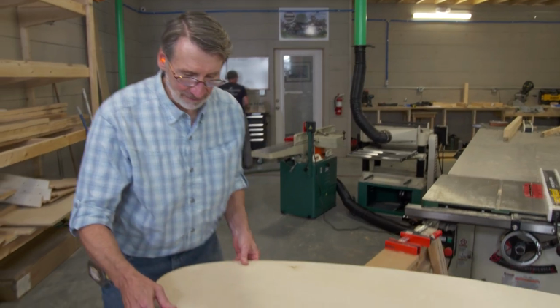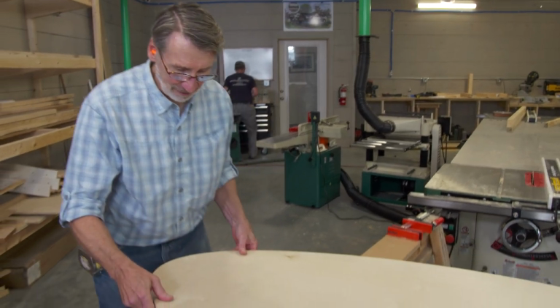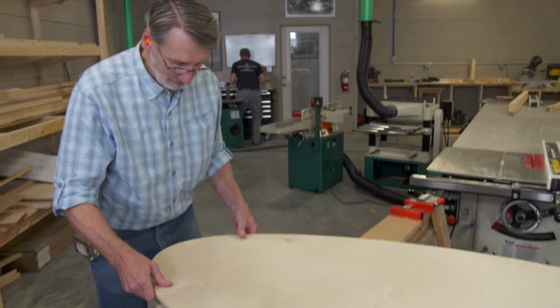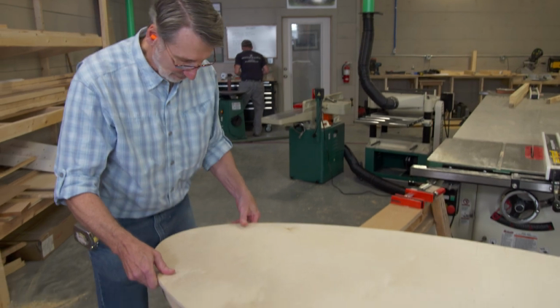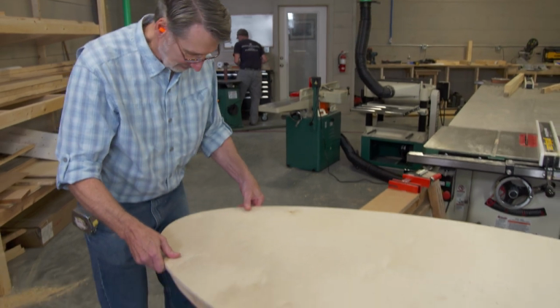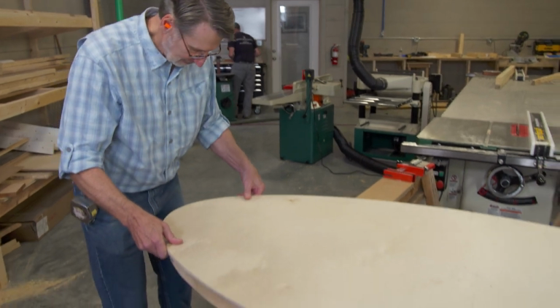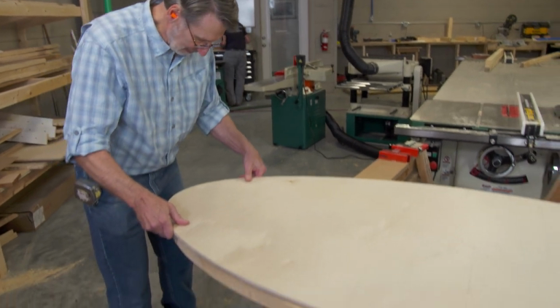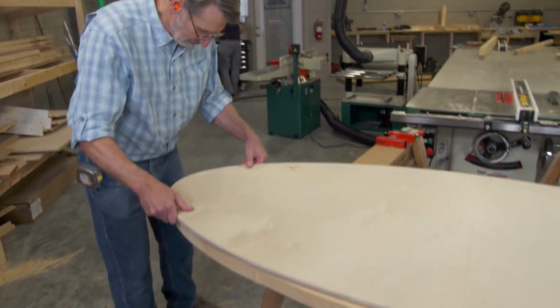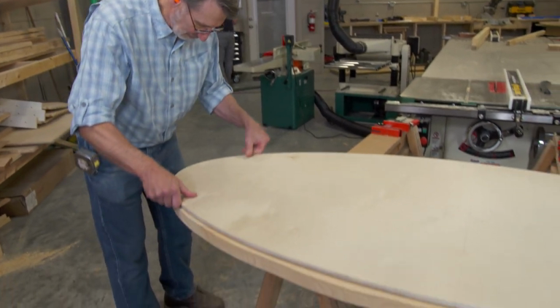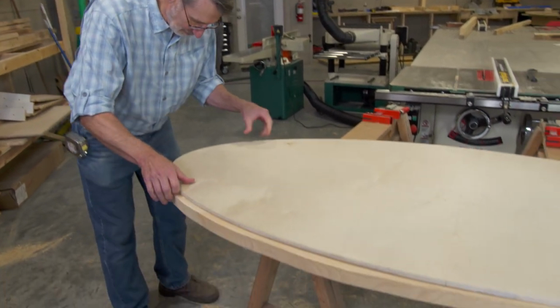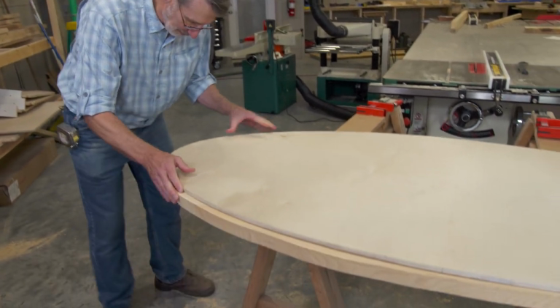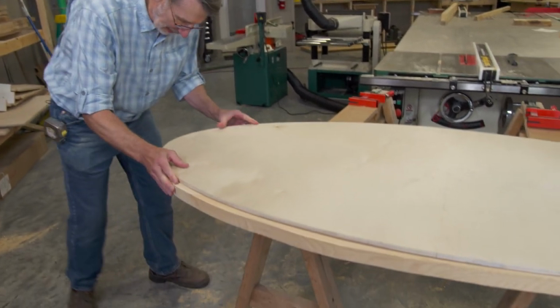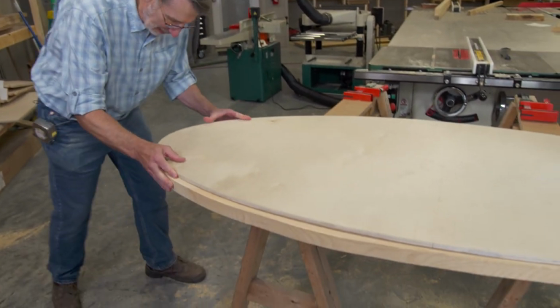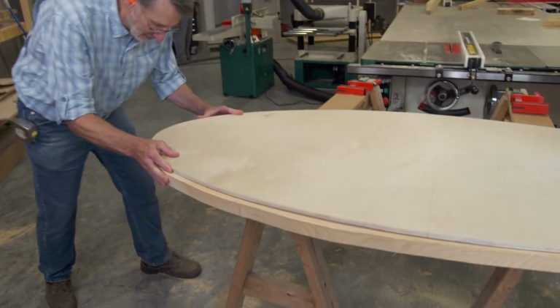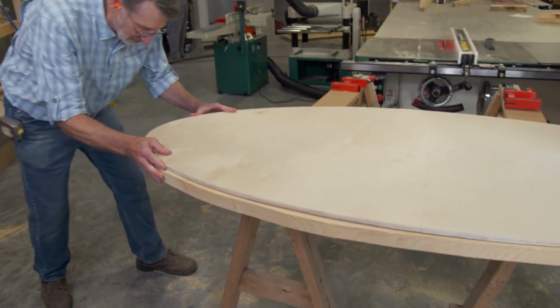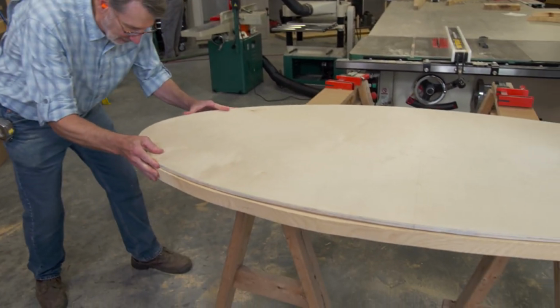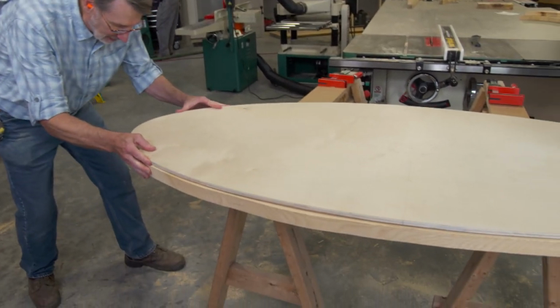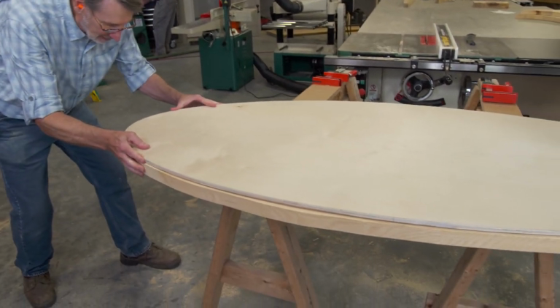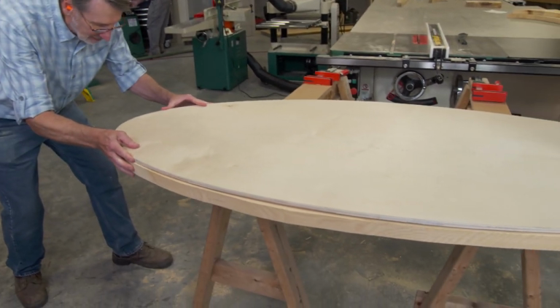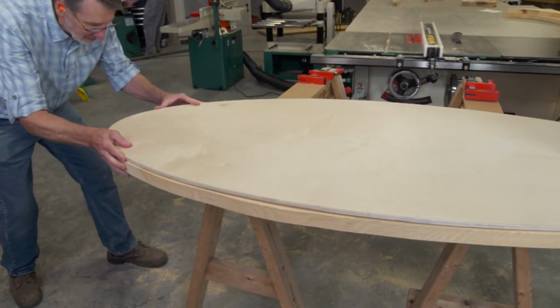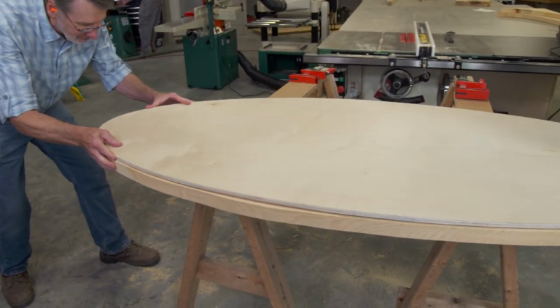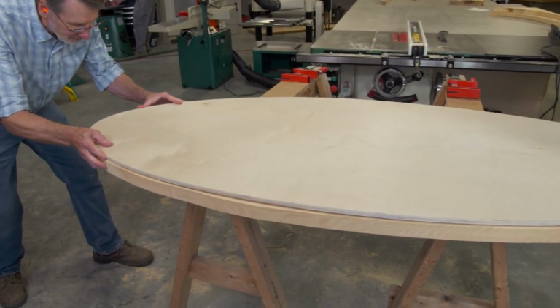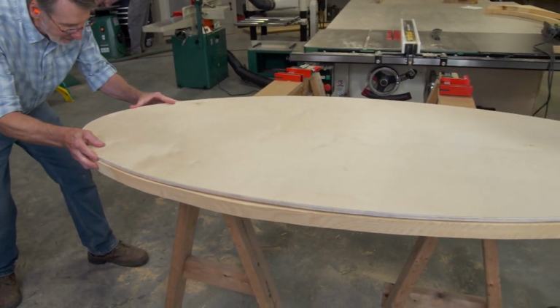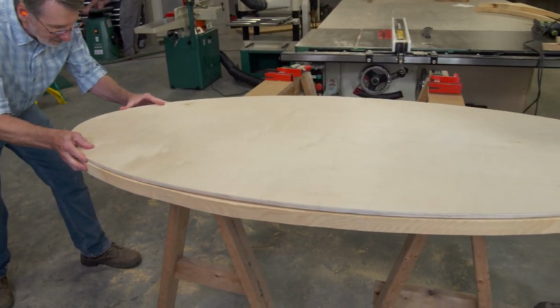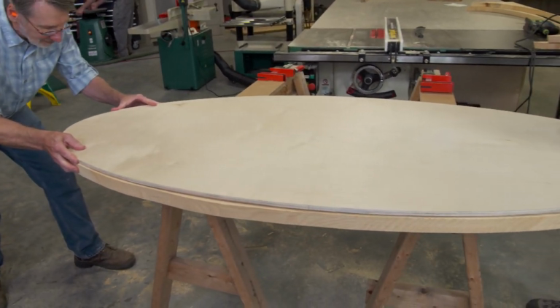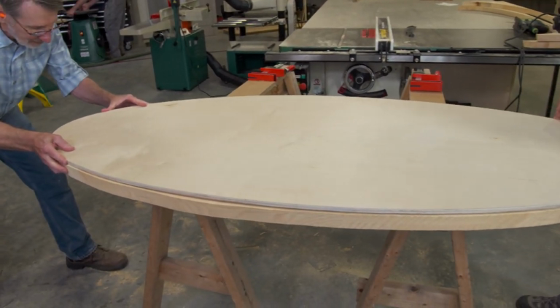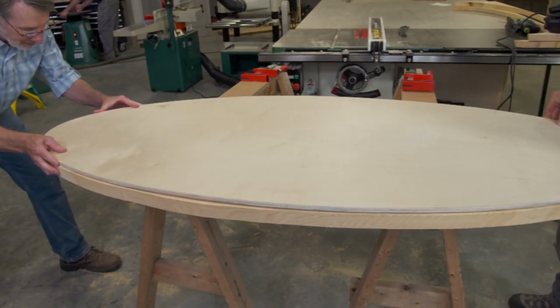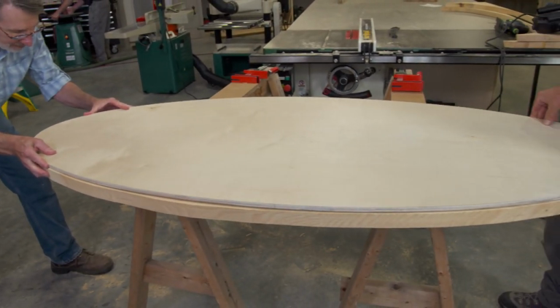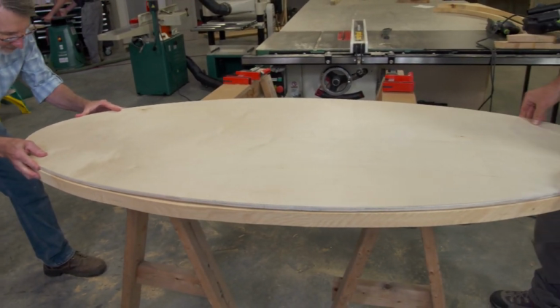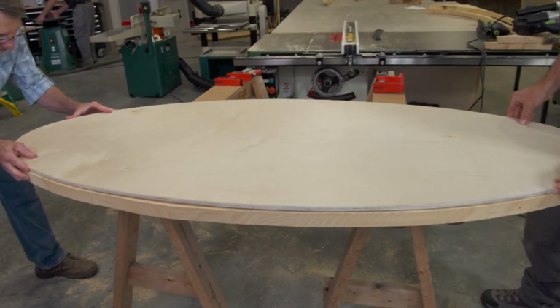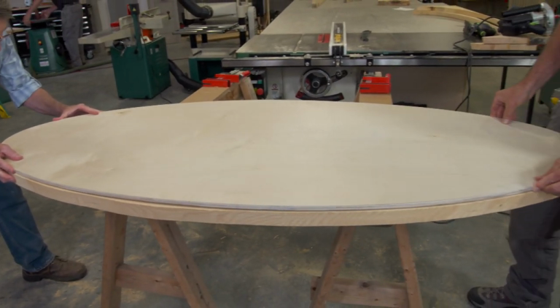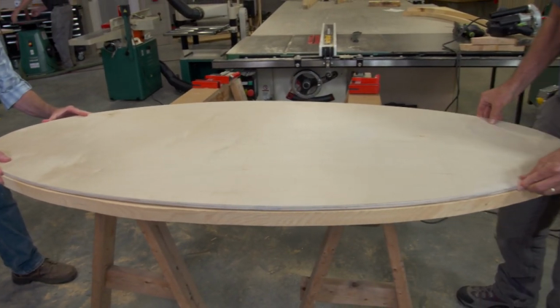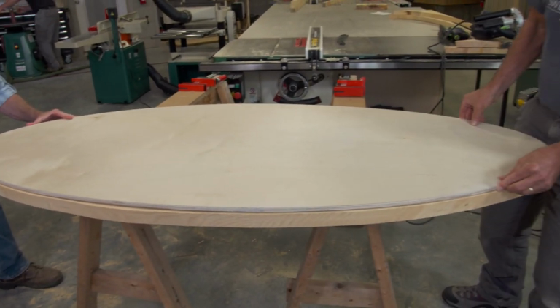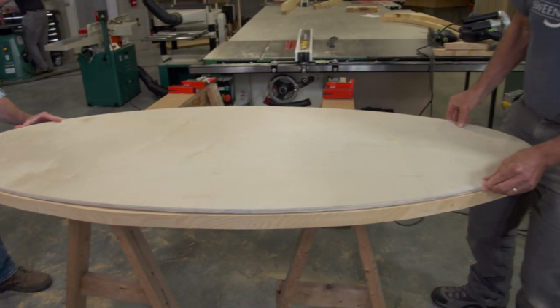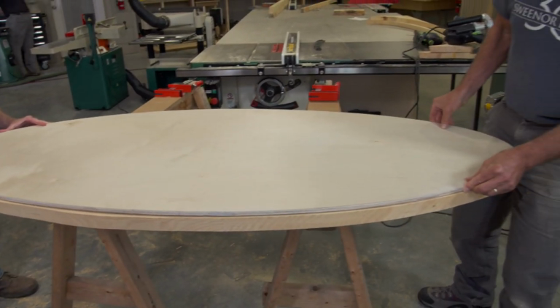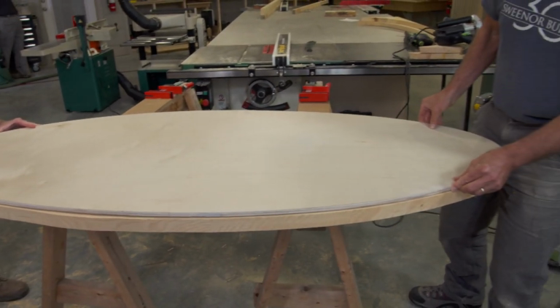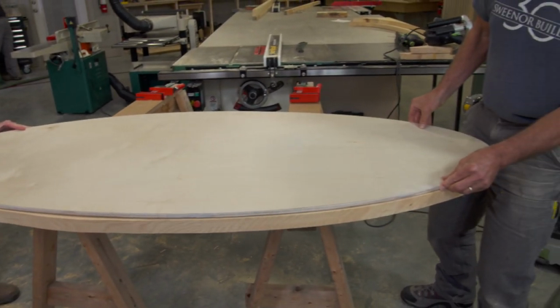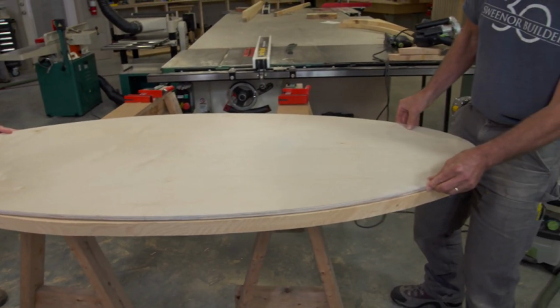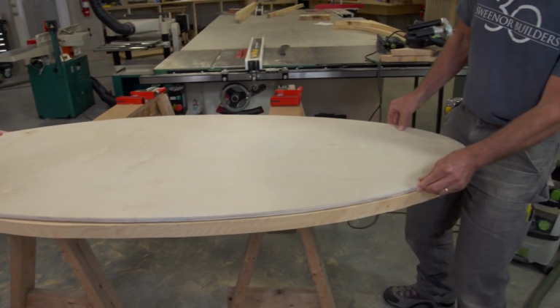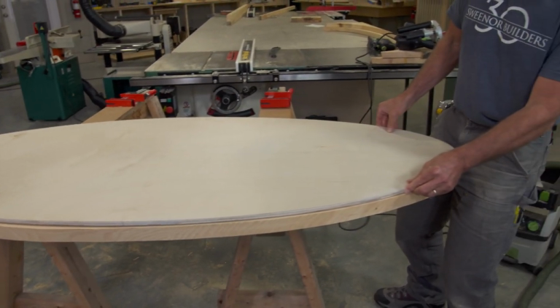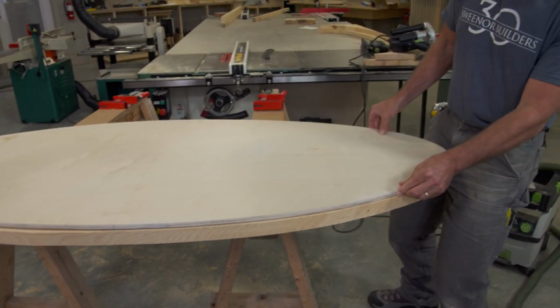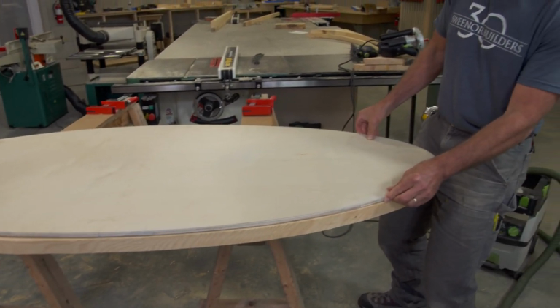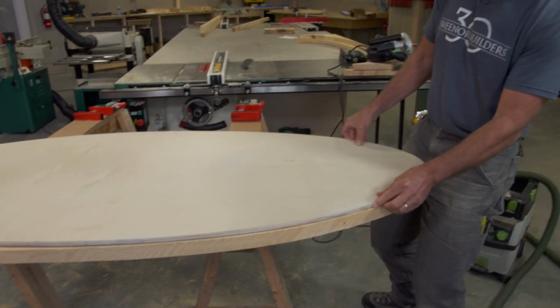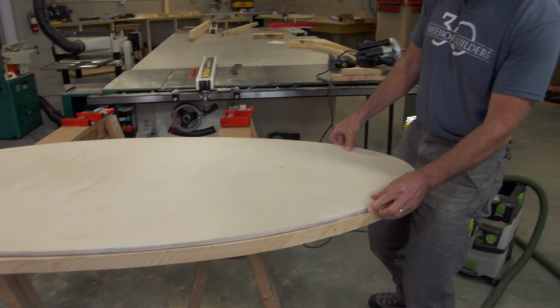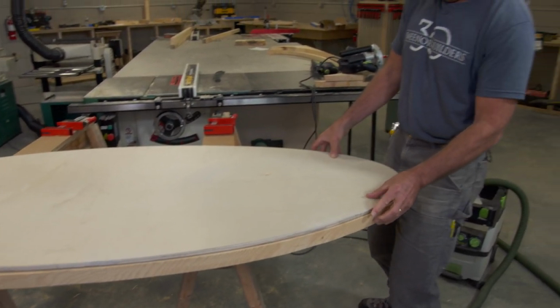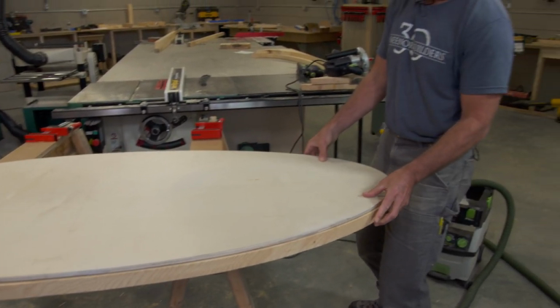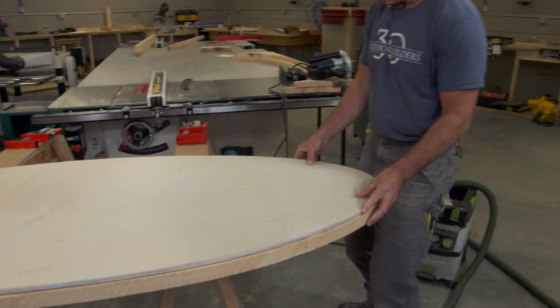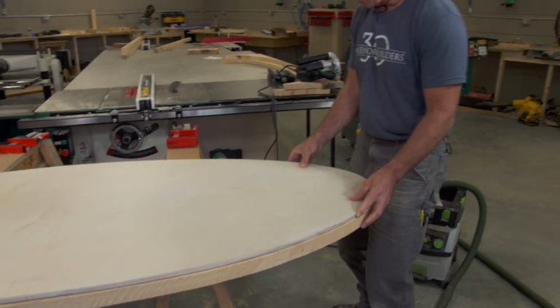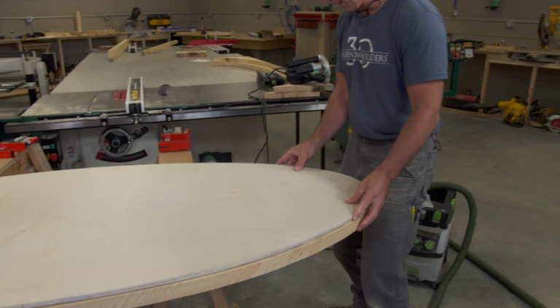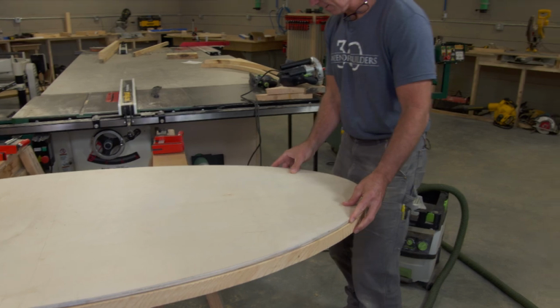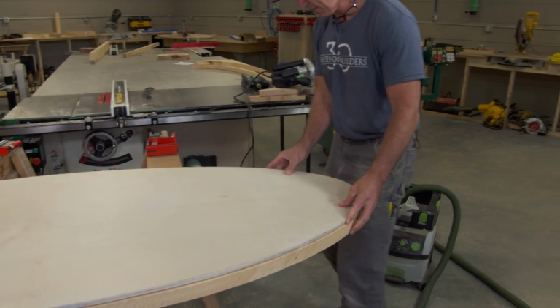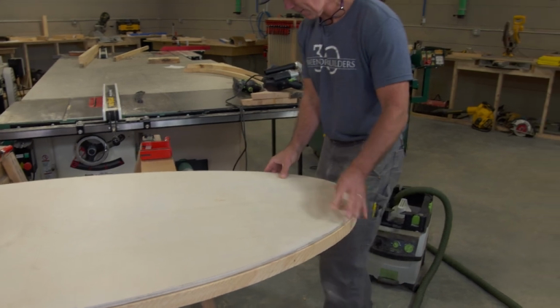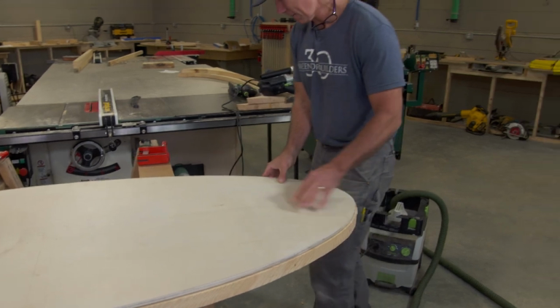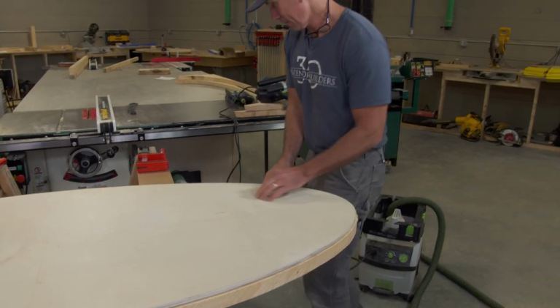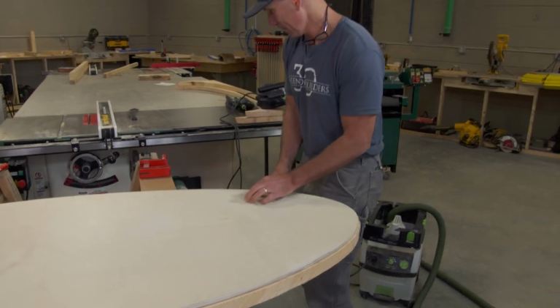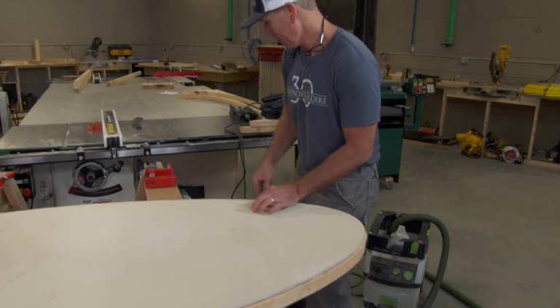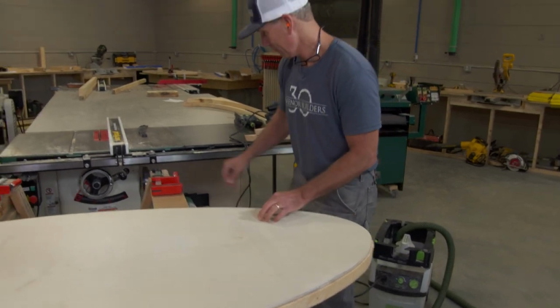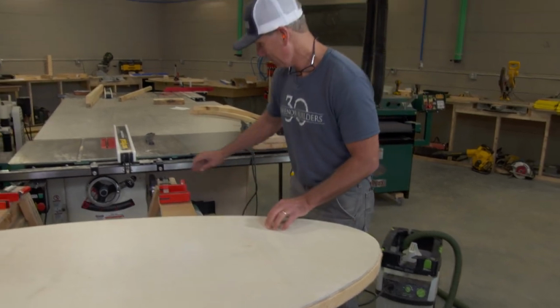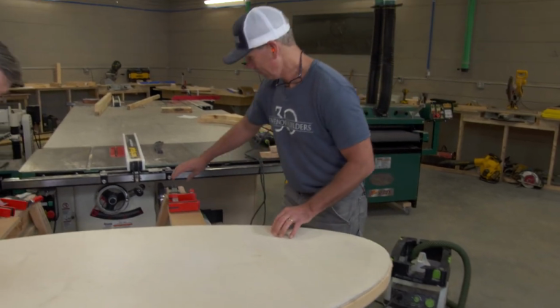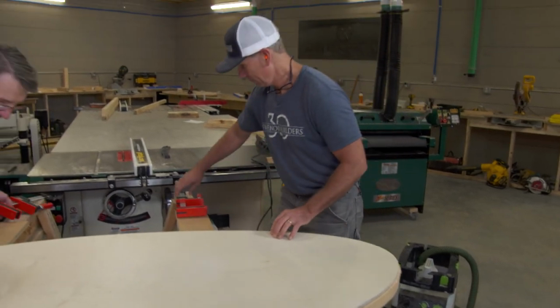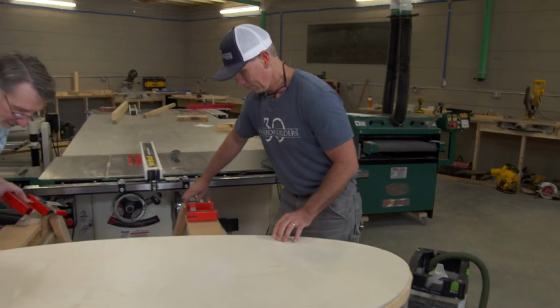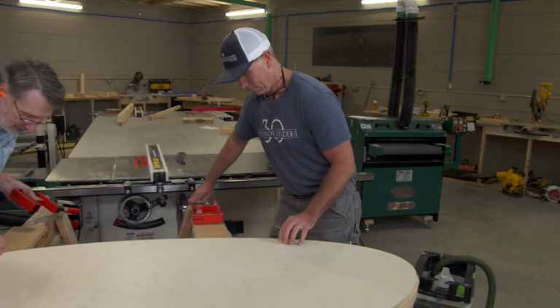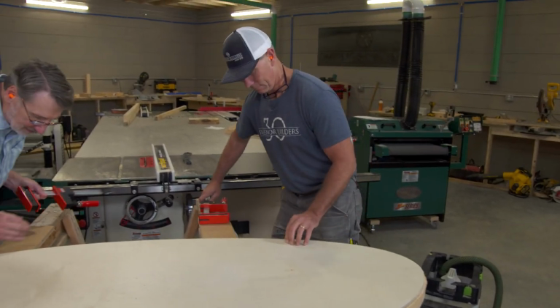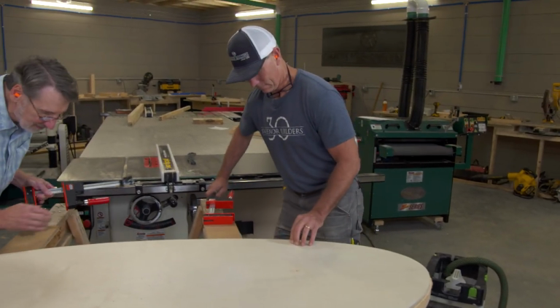Now we're going to put the template back on and get it aligned again — right on the line right there — and clamp it in place.